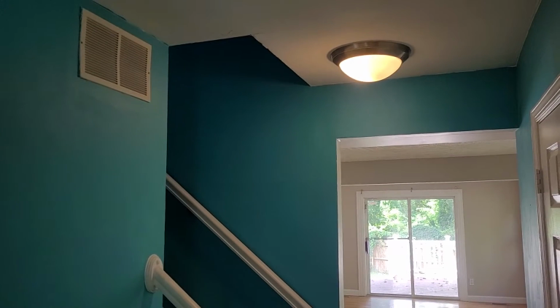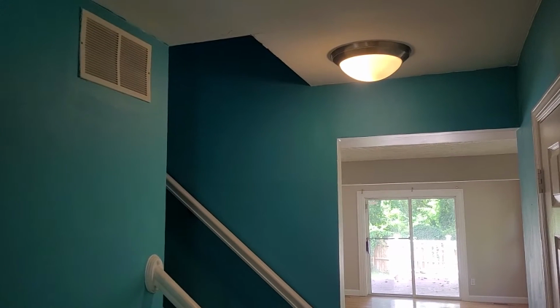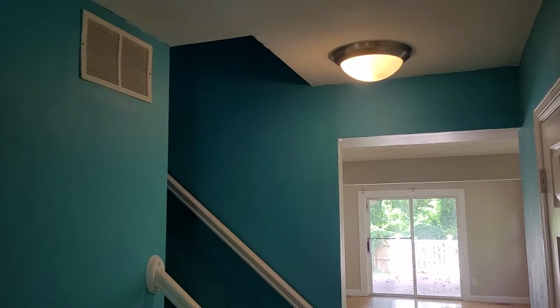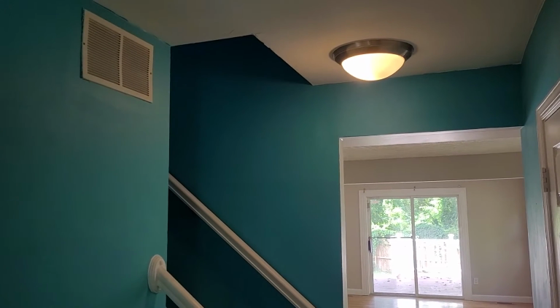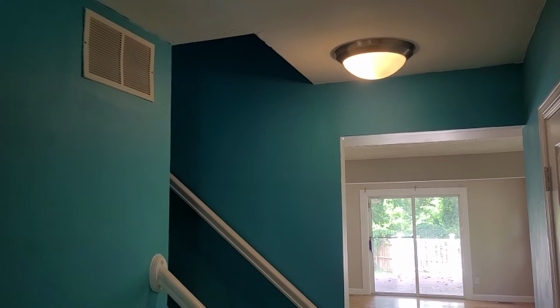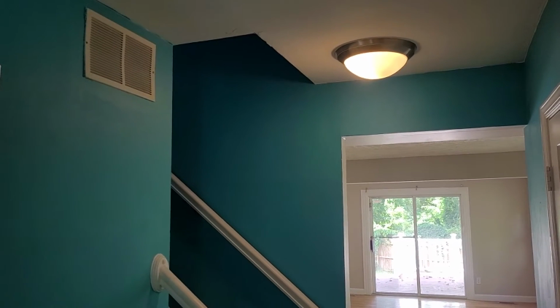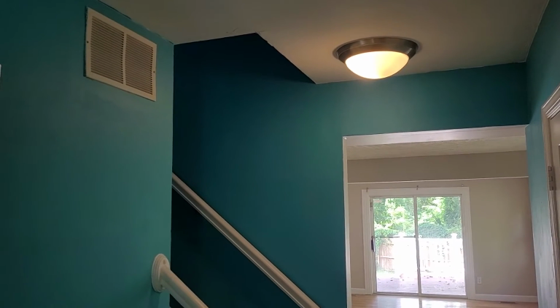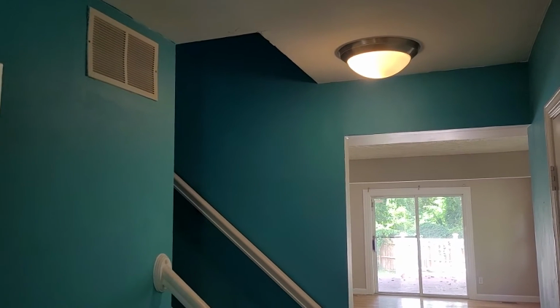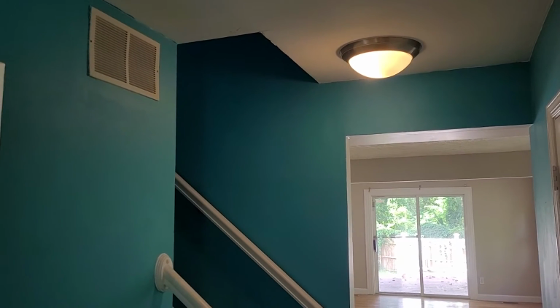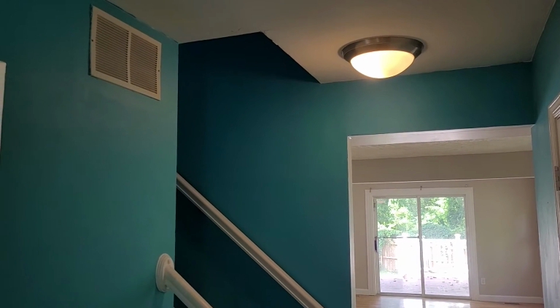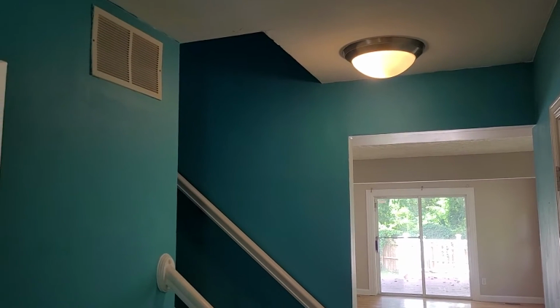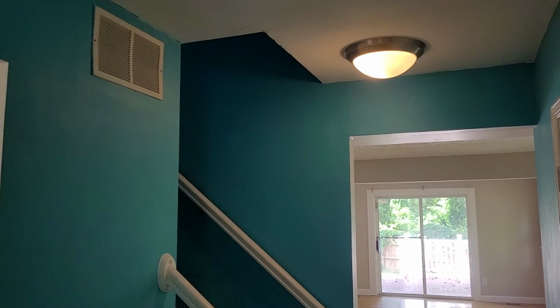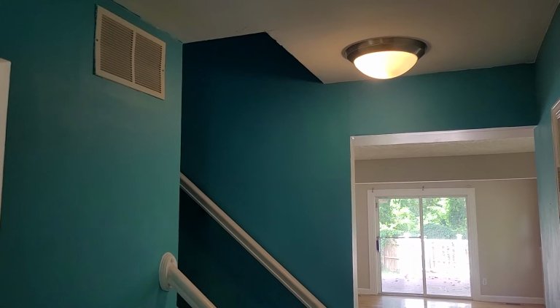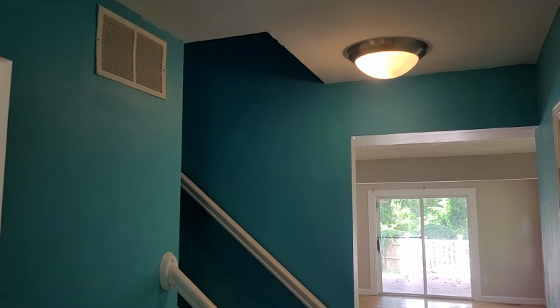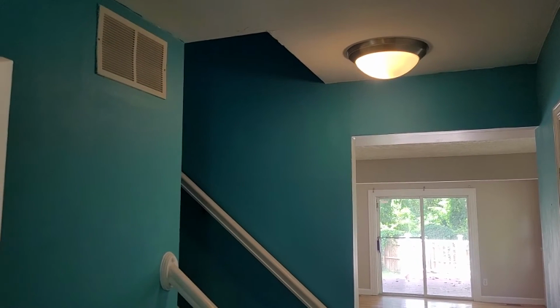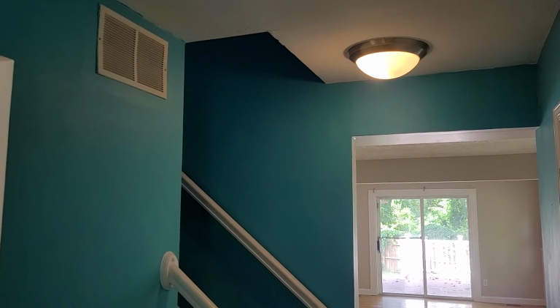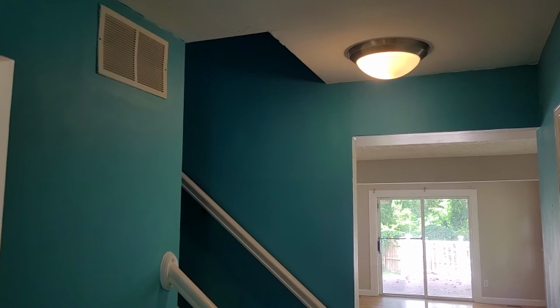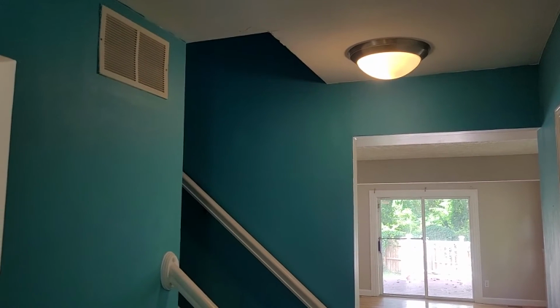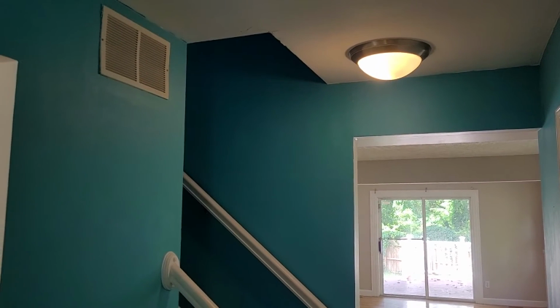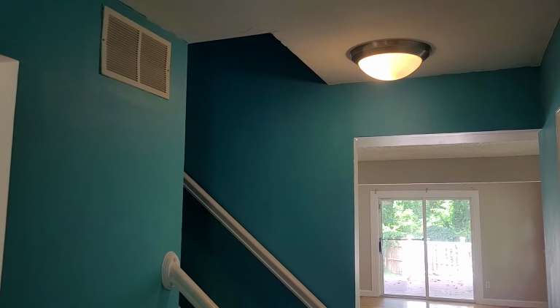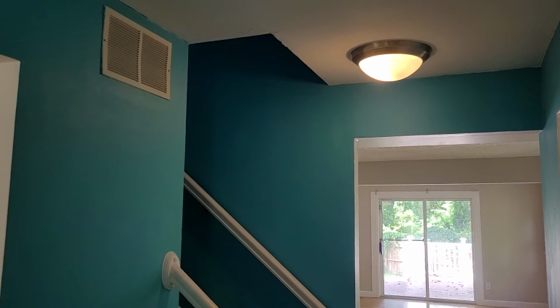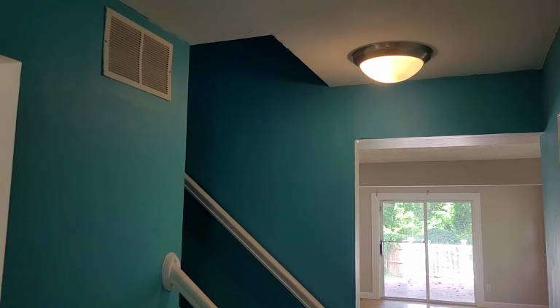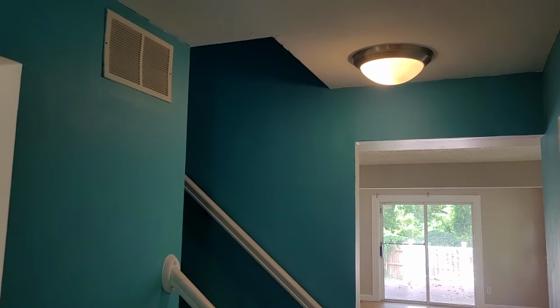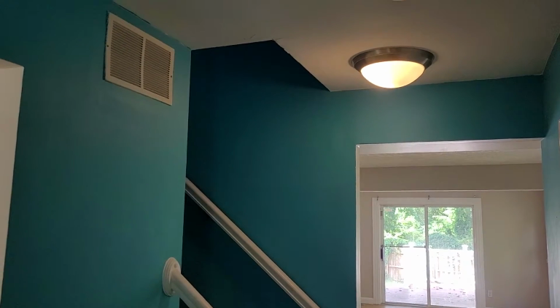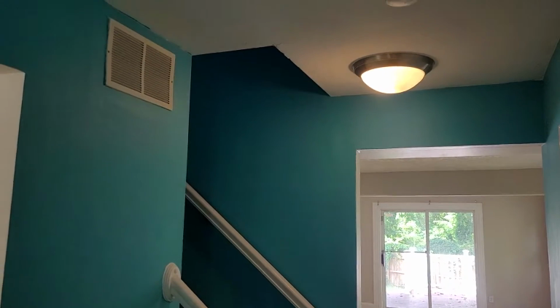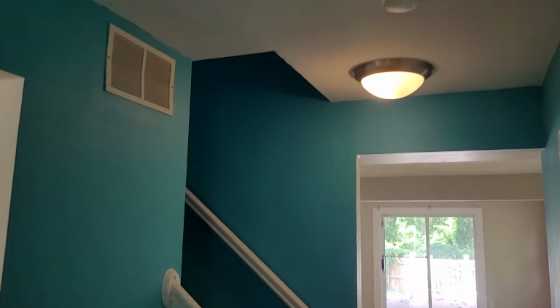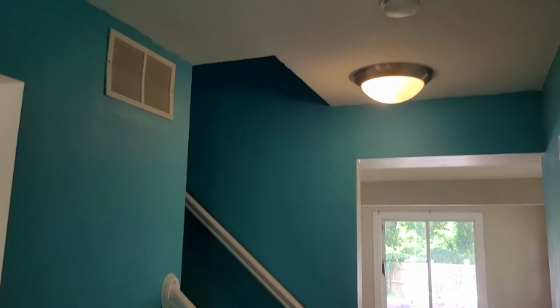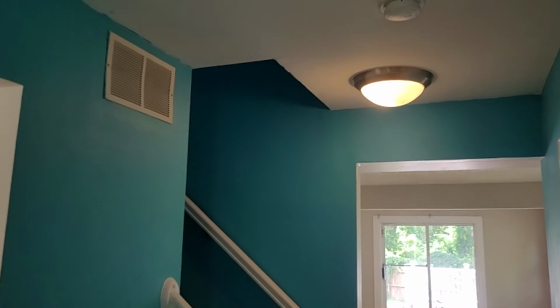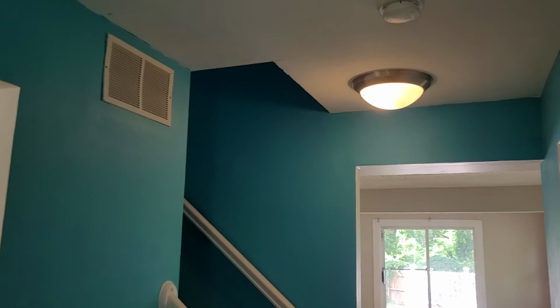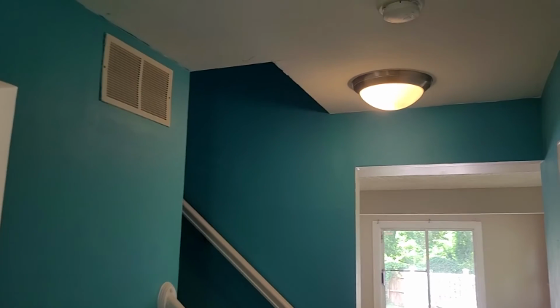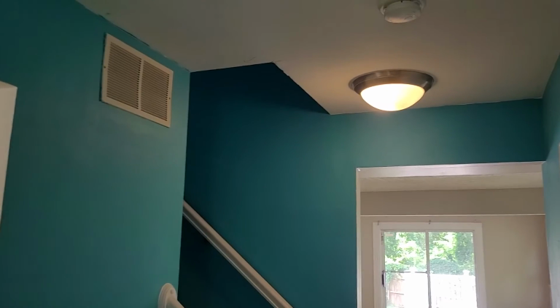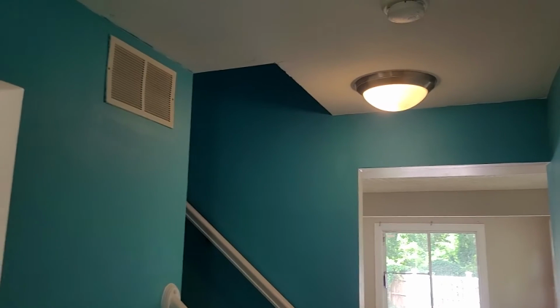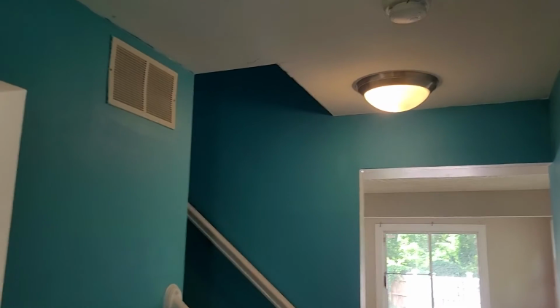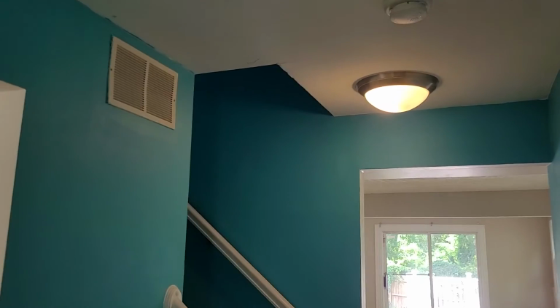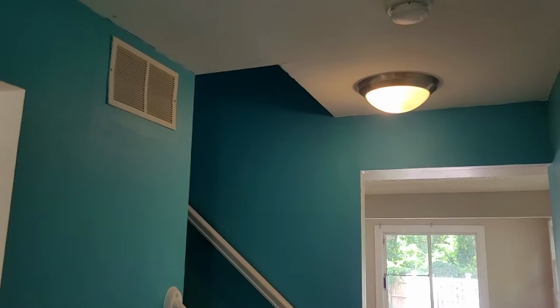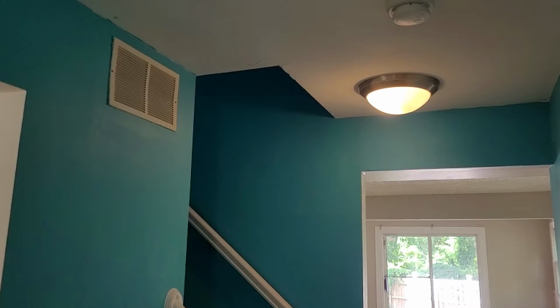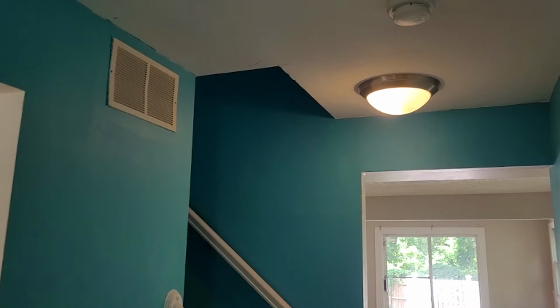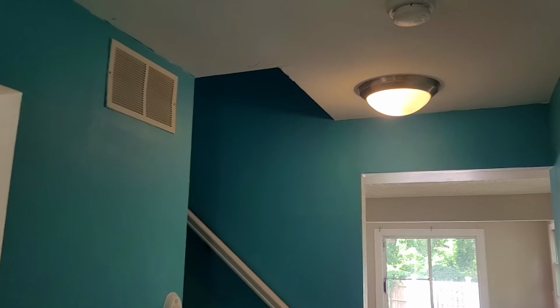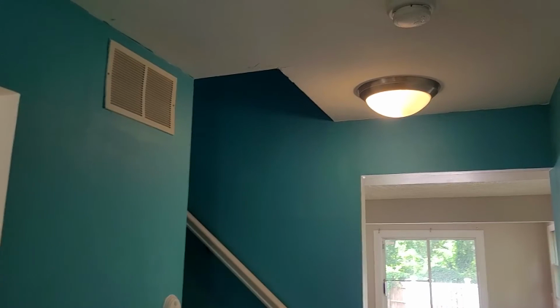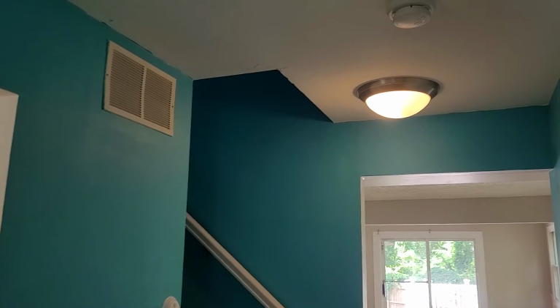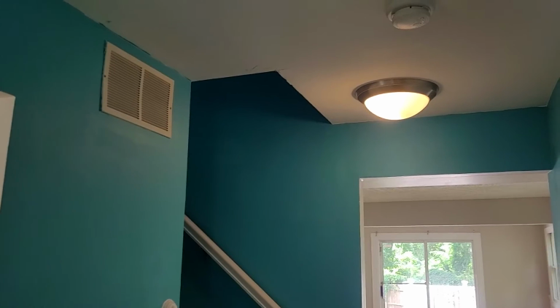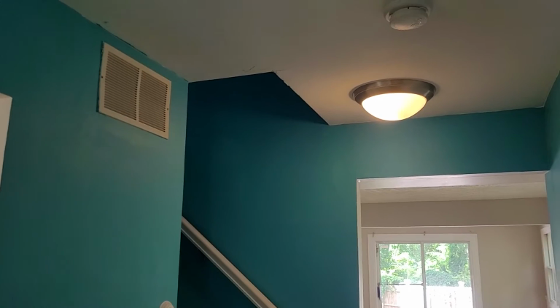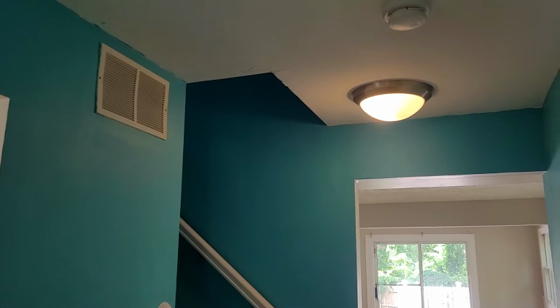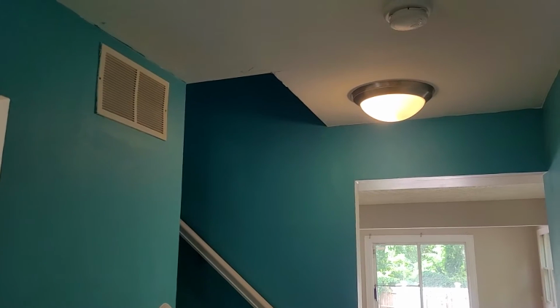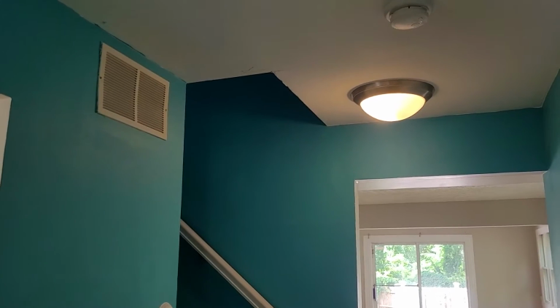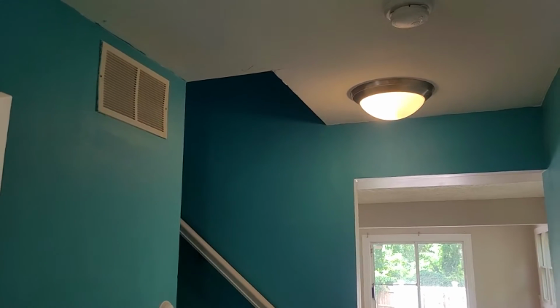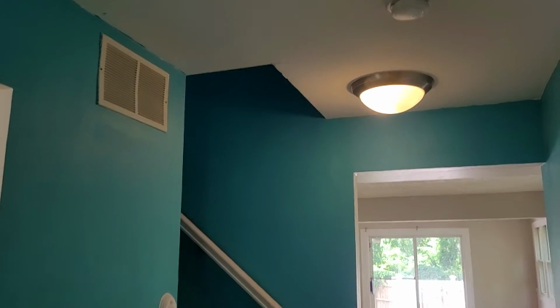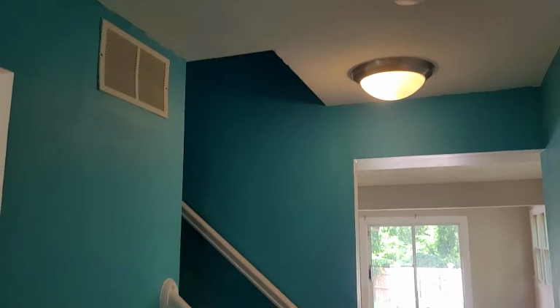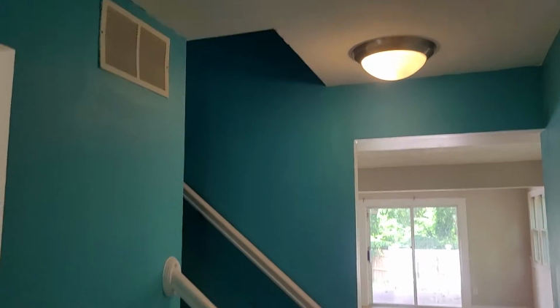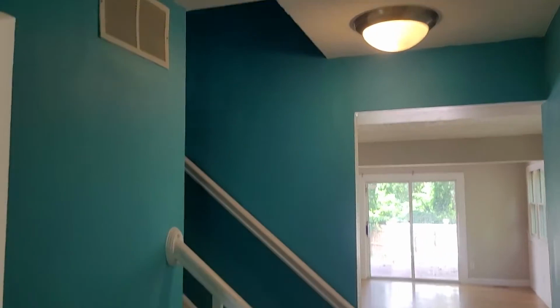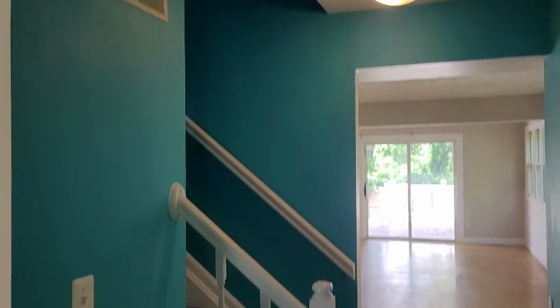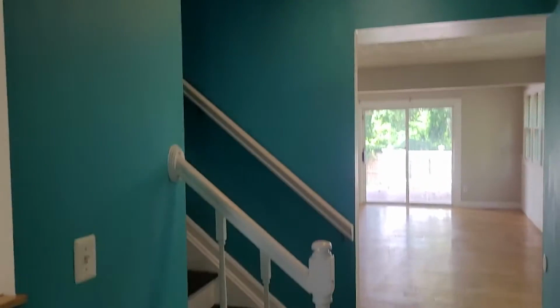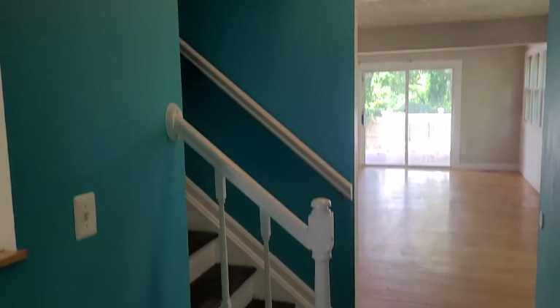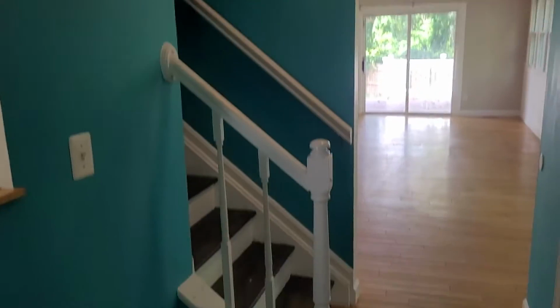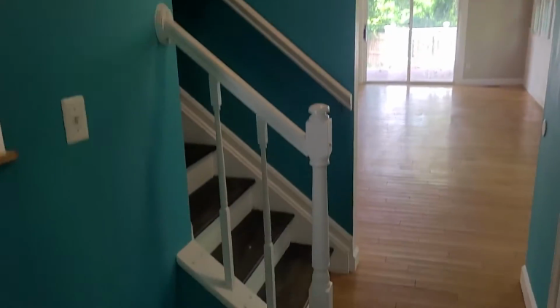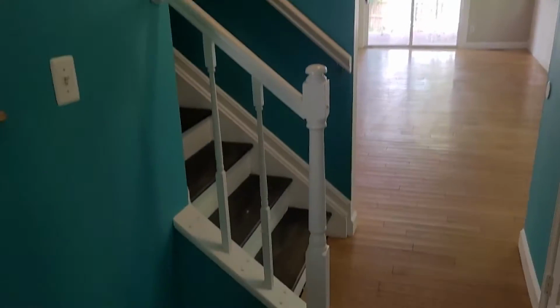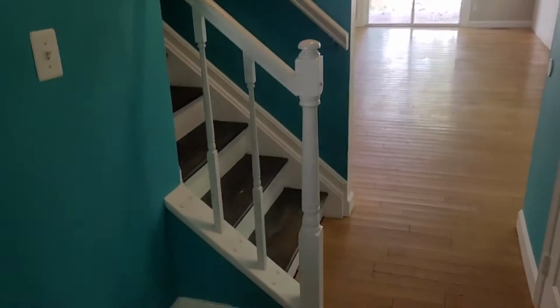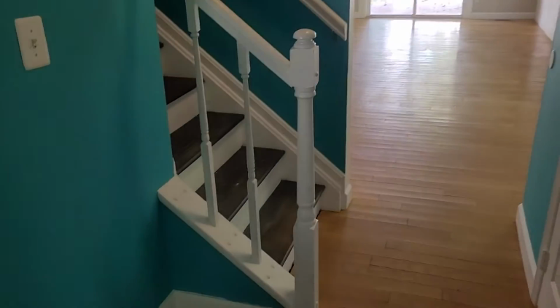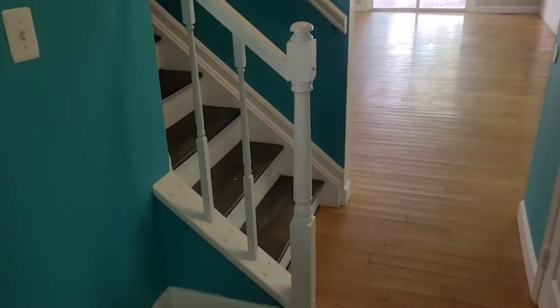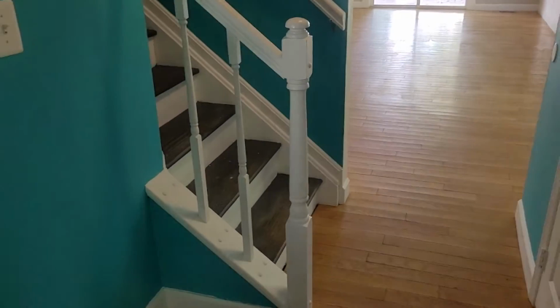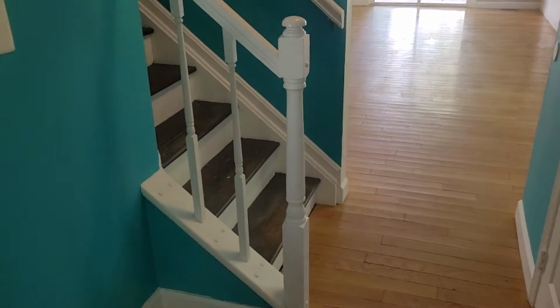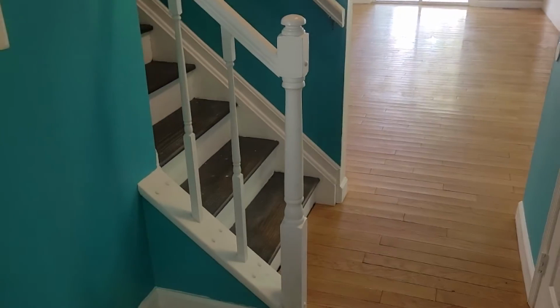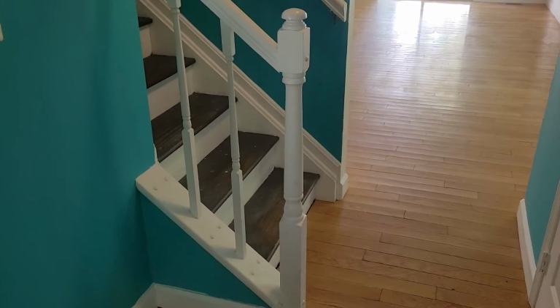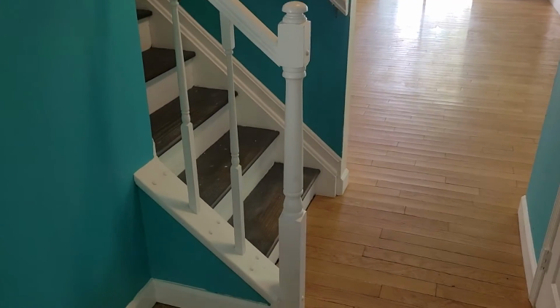Hello, I'm at 316 Norfolk. It is Monday, August 15th, 2022, and I'm going to be heading on upstairs for part three of the move-in walkthrough.